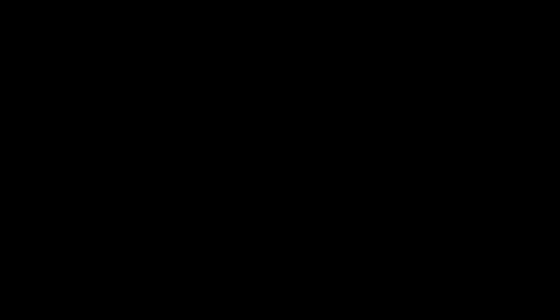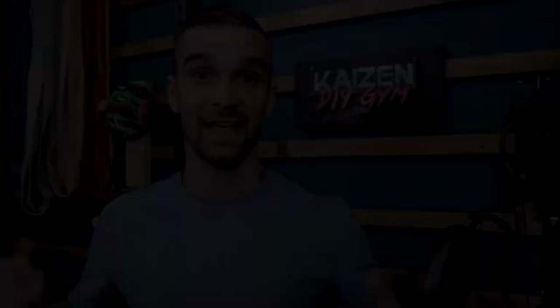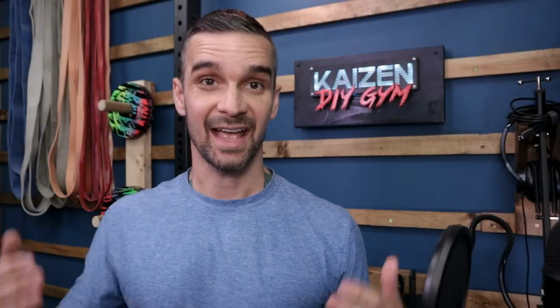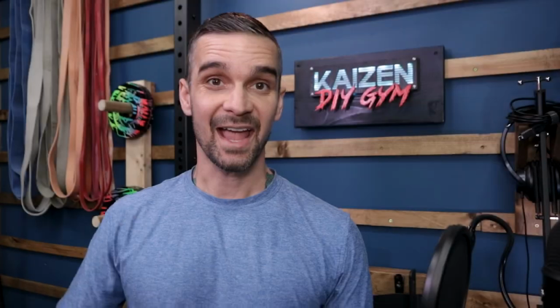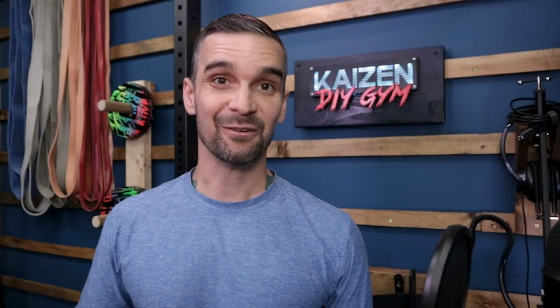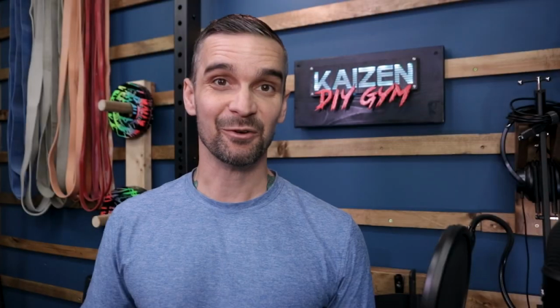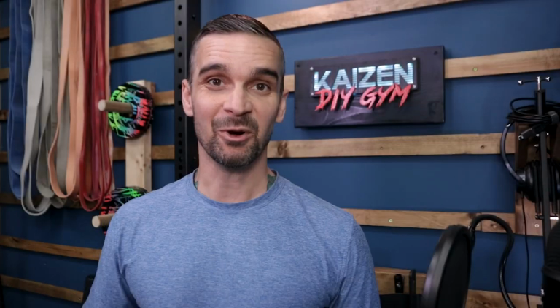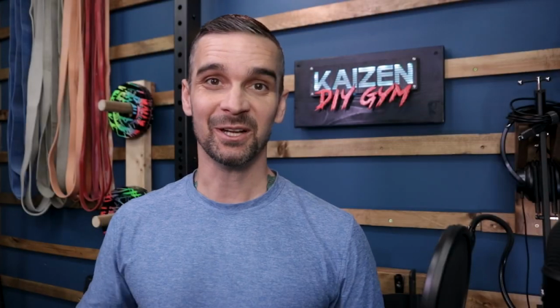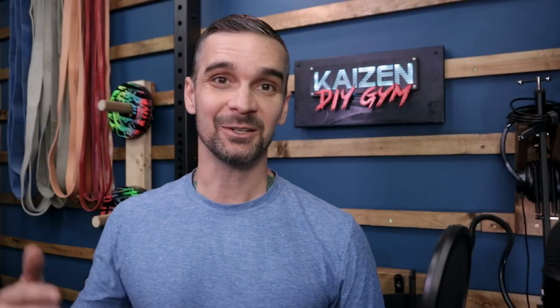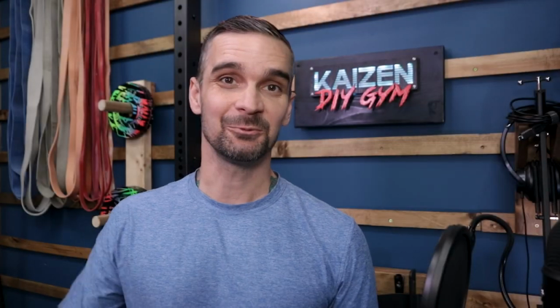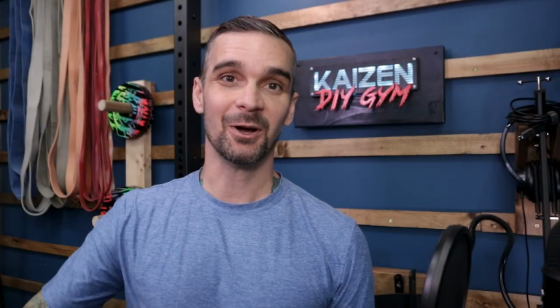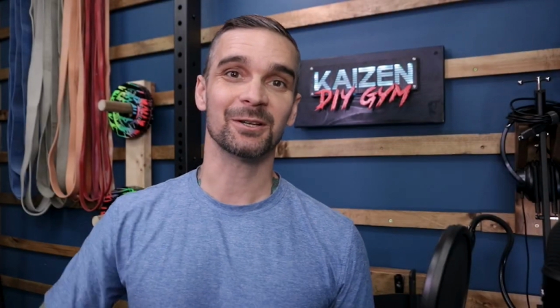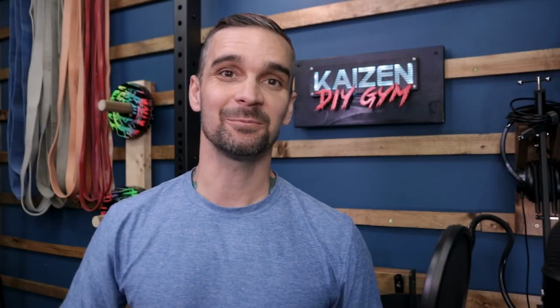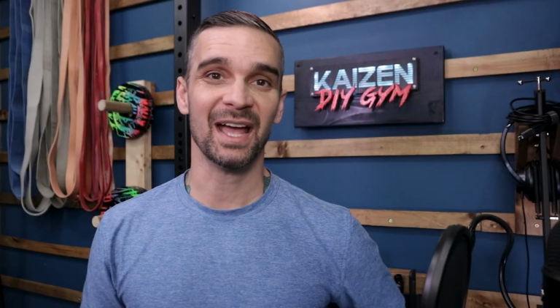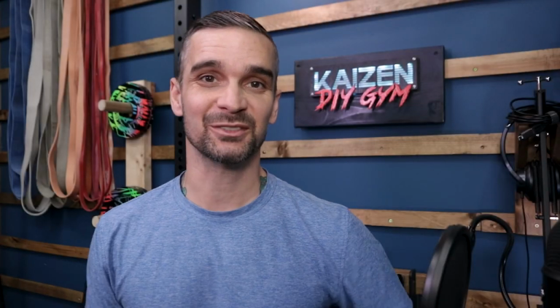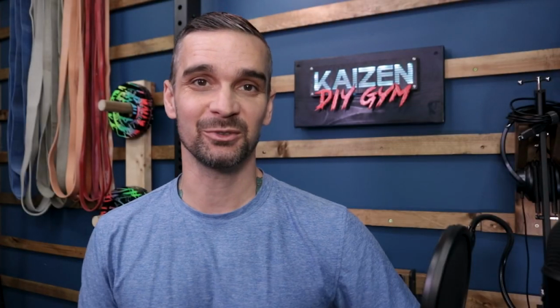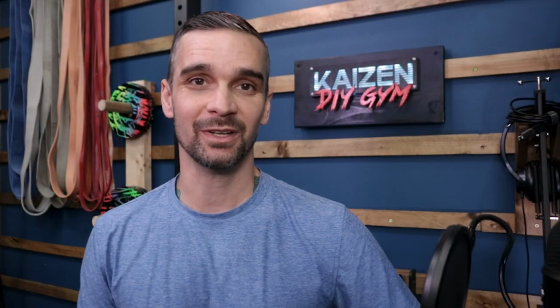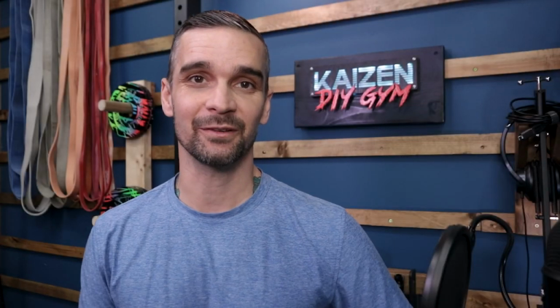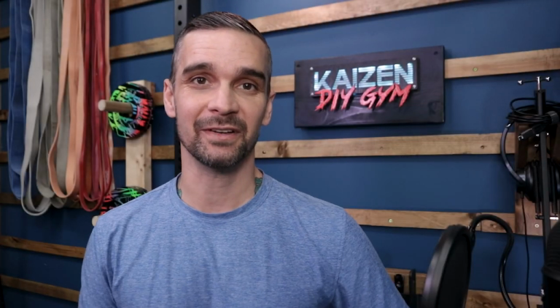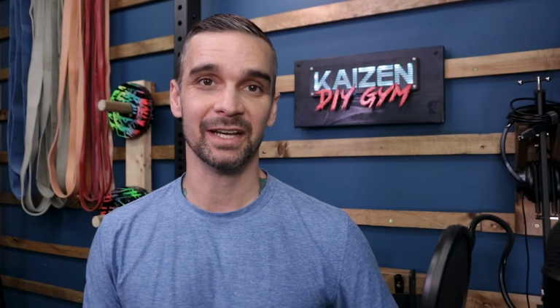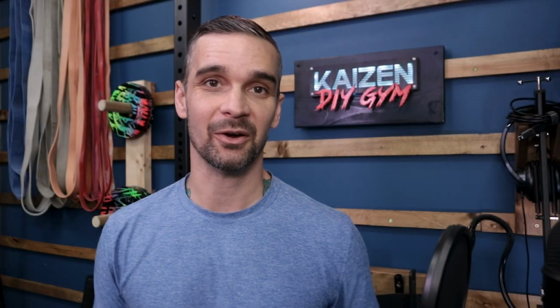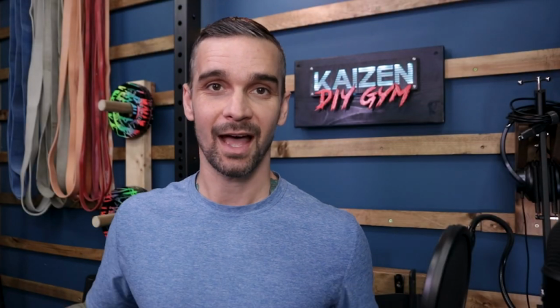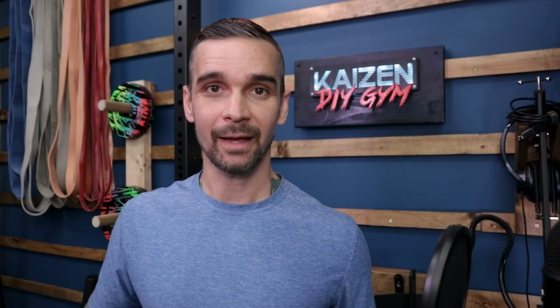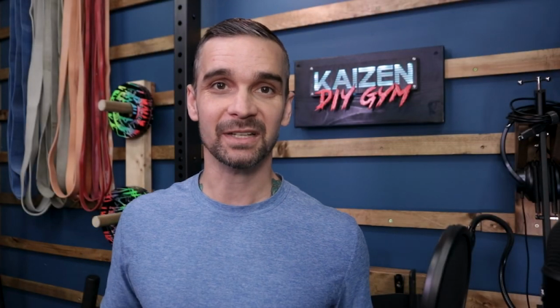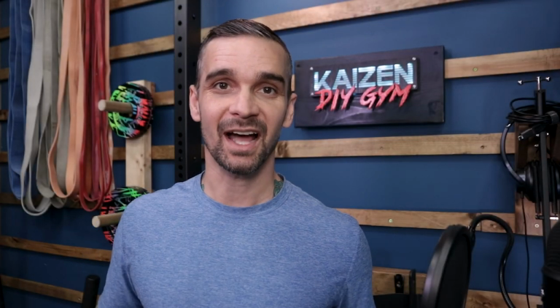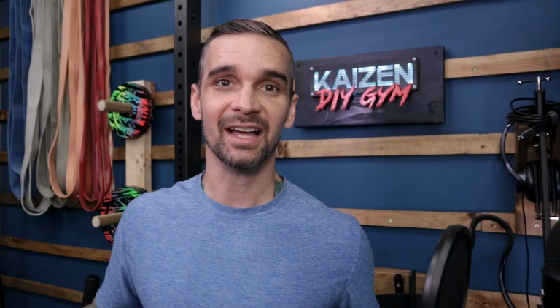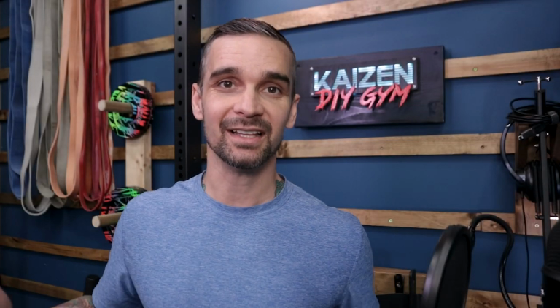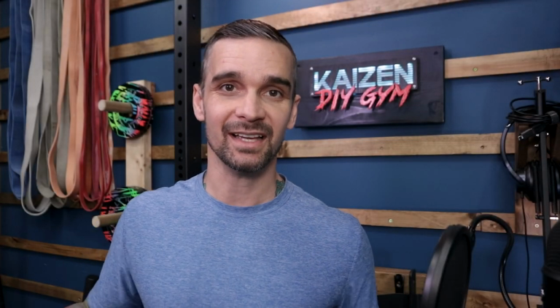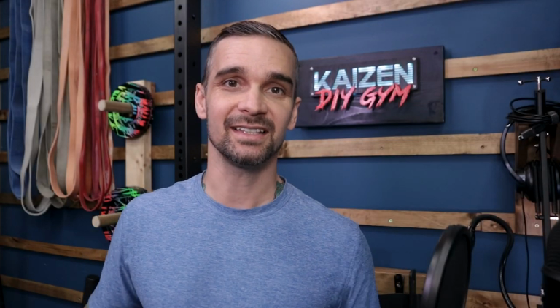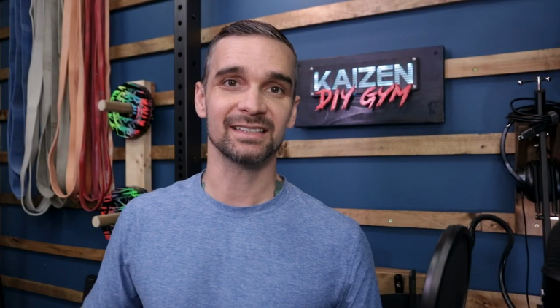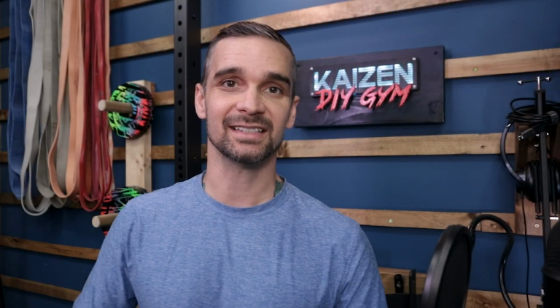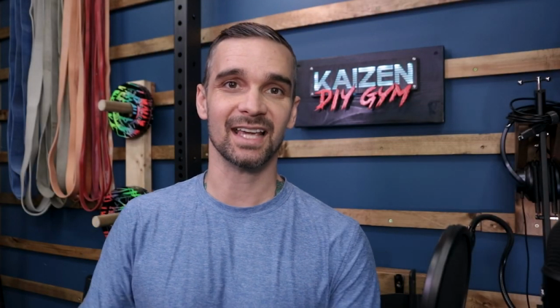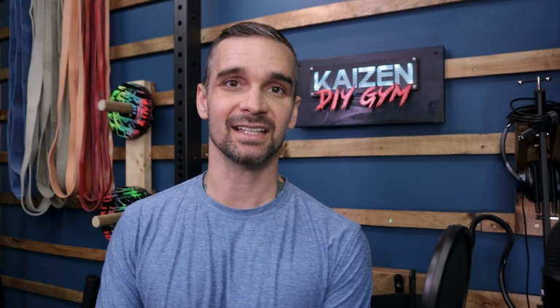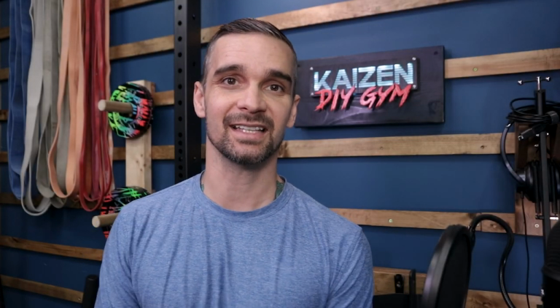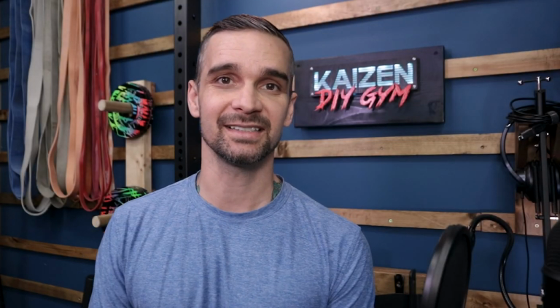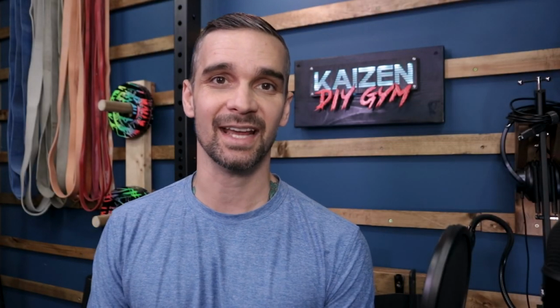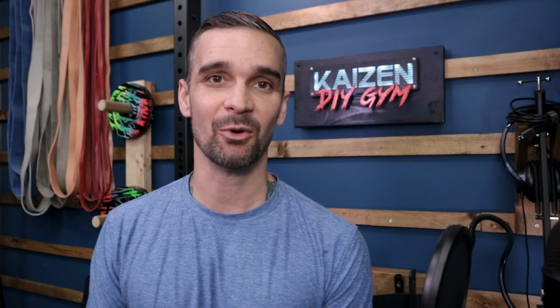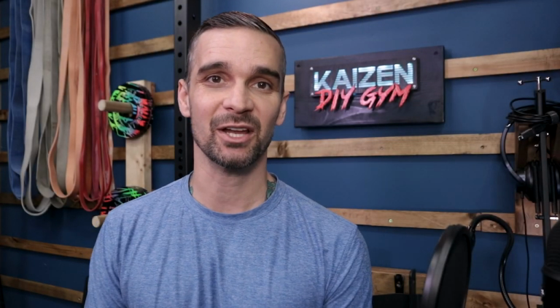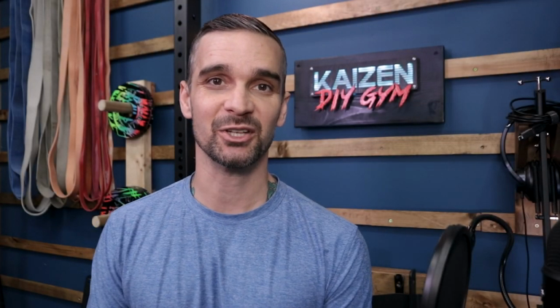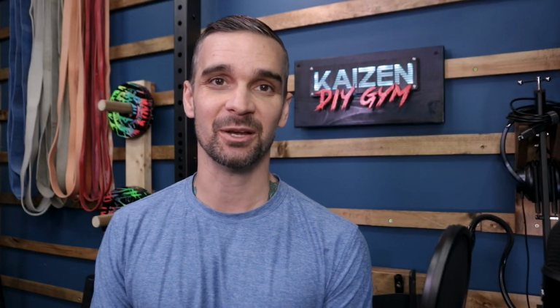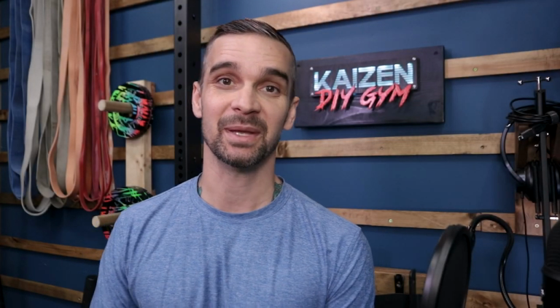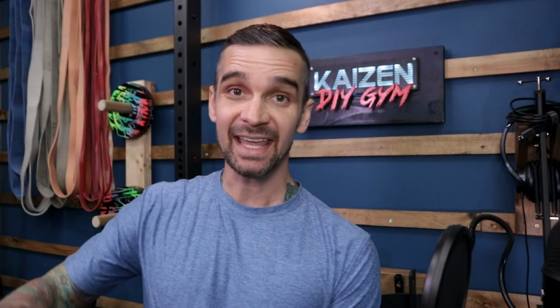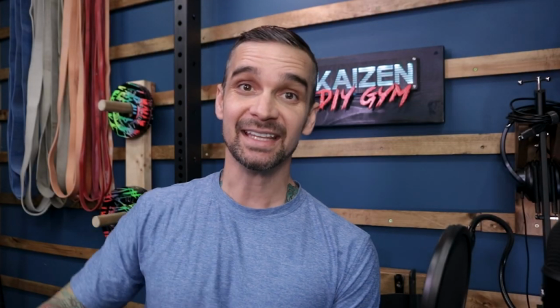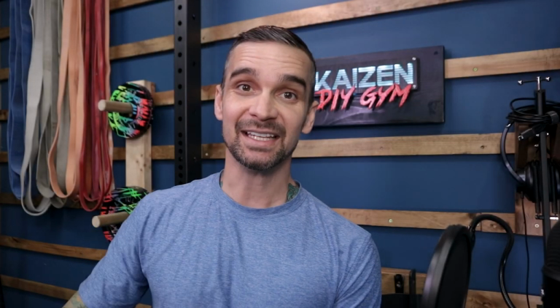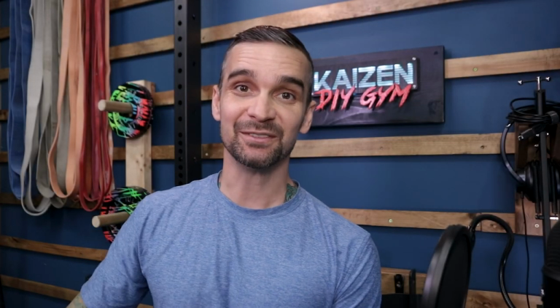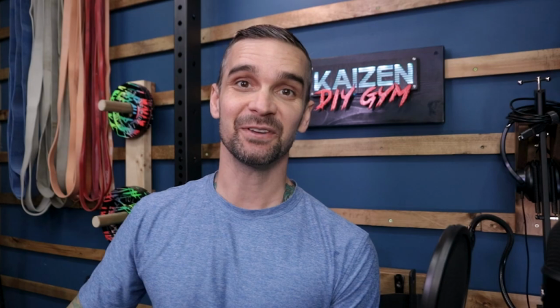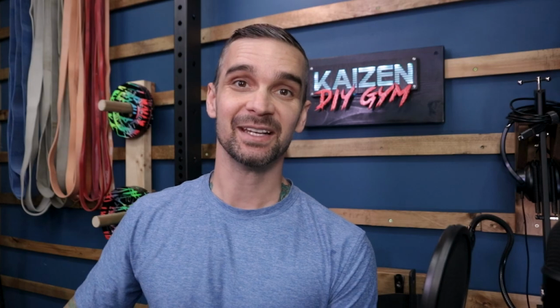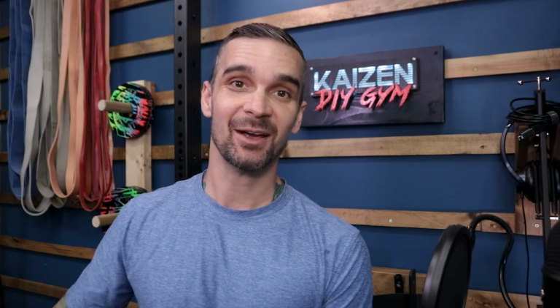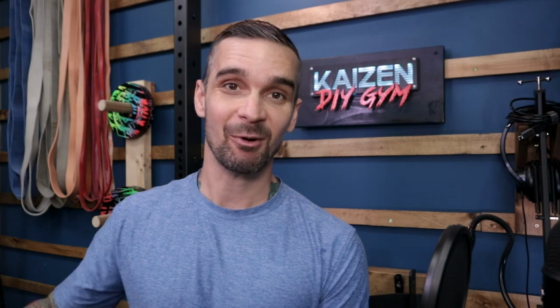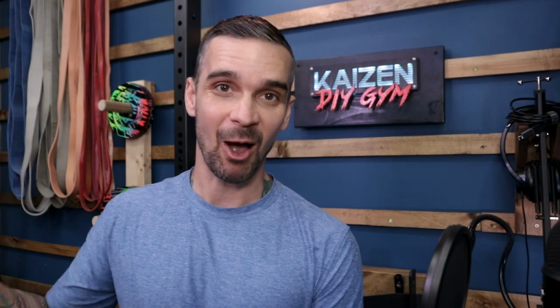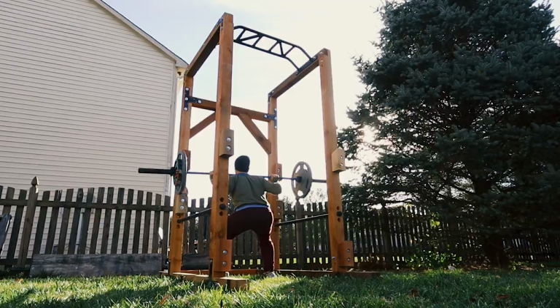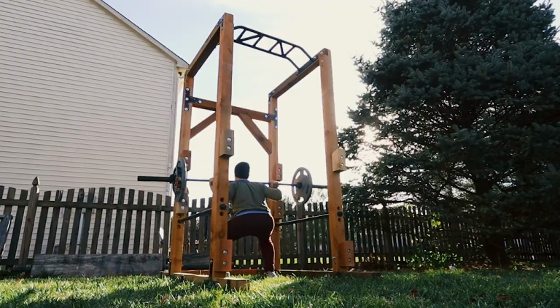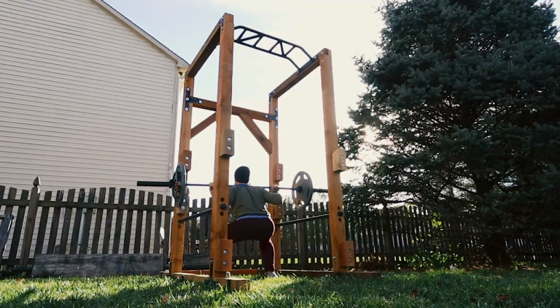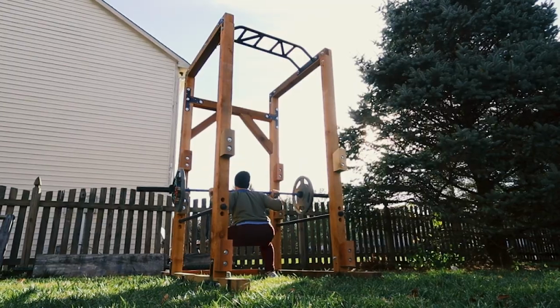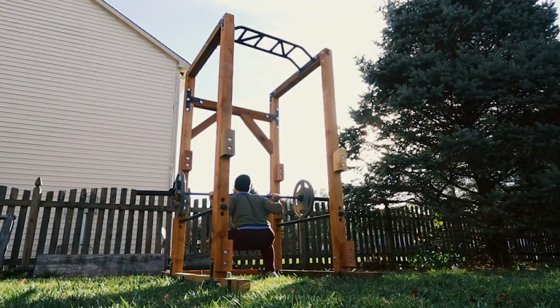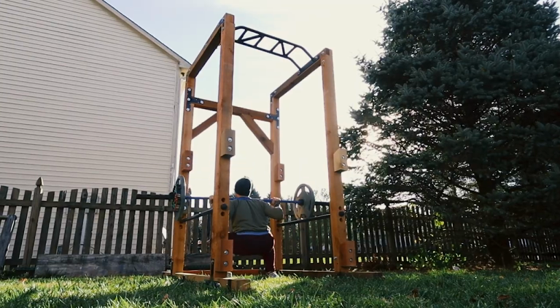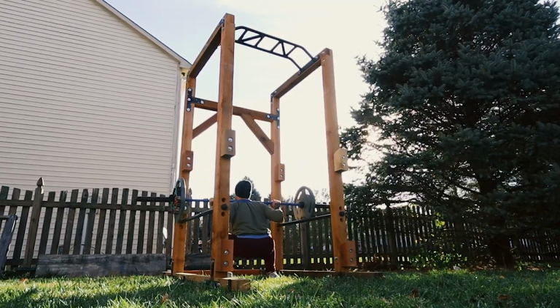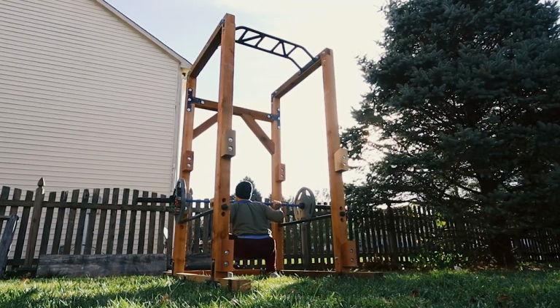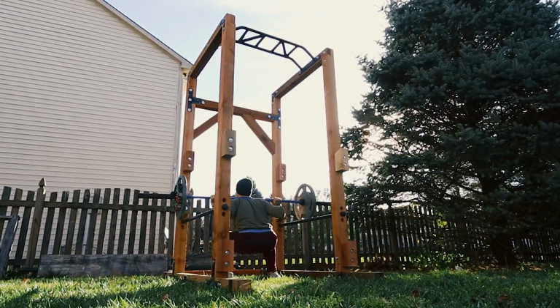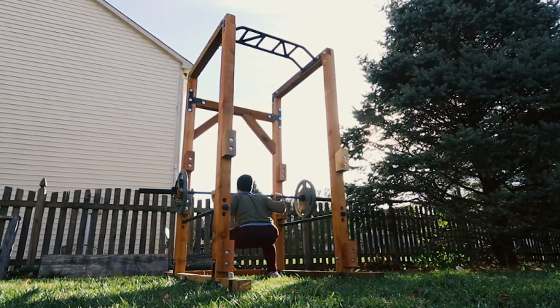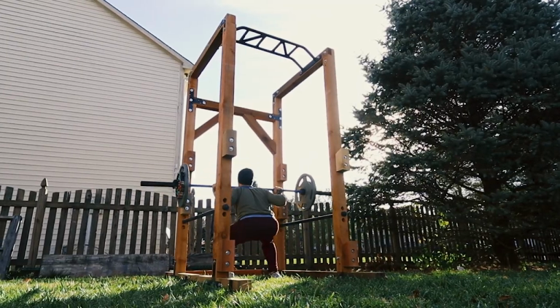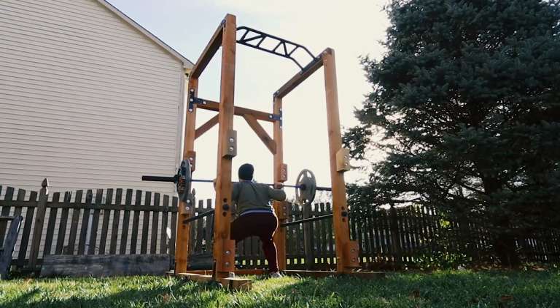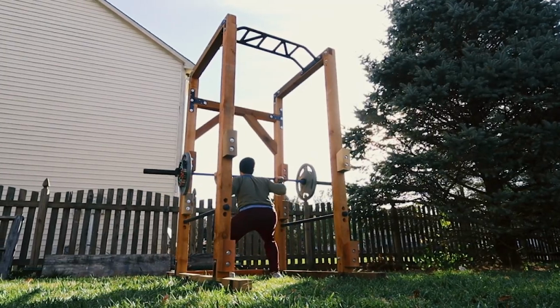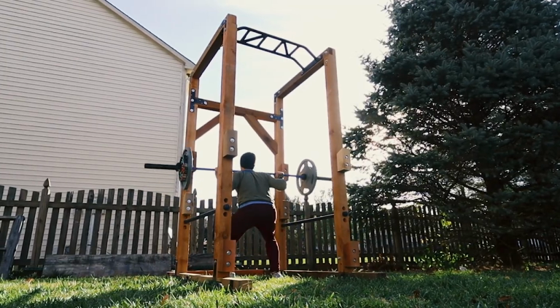Hey everyone, welcome back to another video. I'm Kyle and this is Kaizen DIY Gym. In this video, I'll be making a power rack.